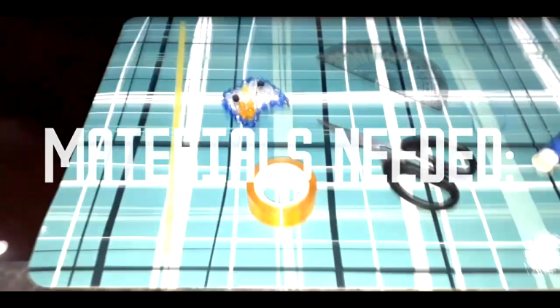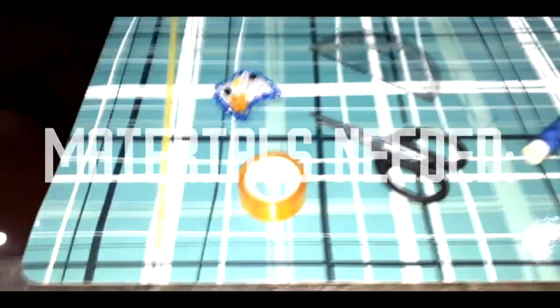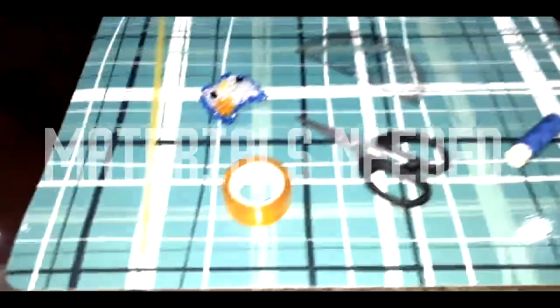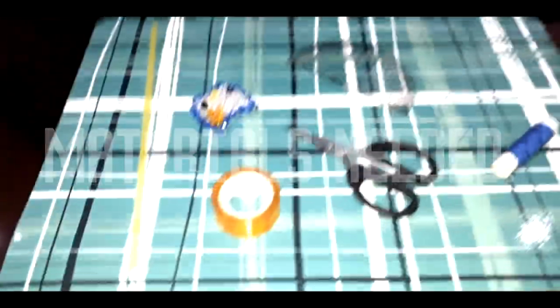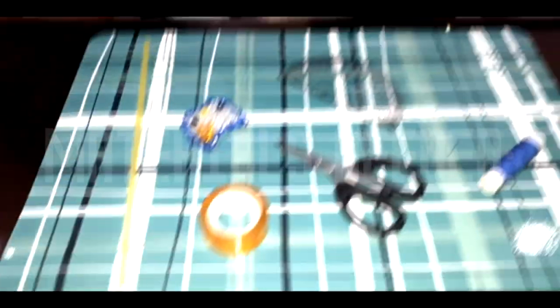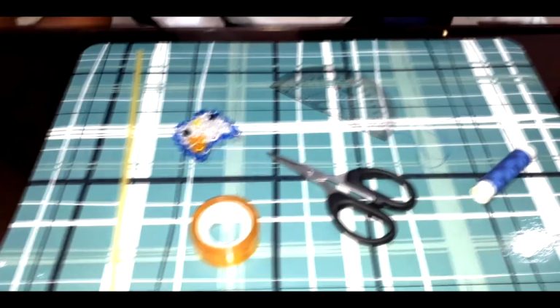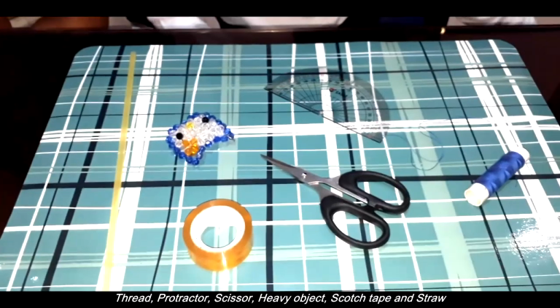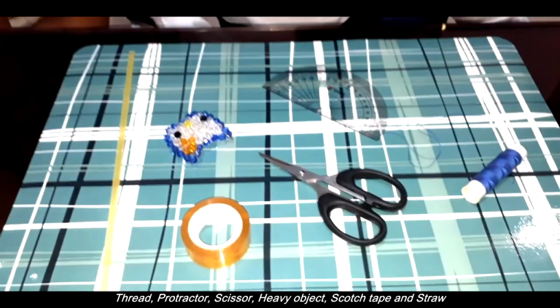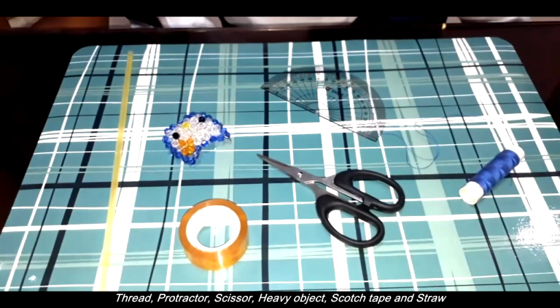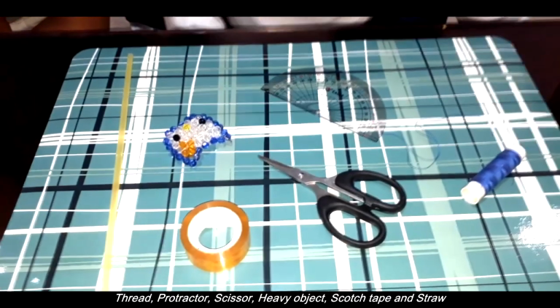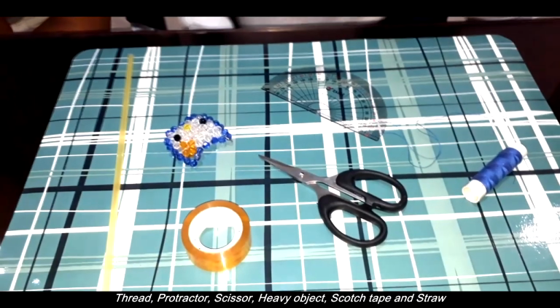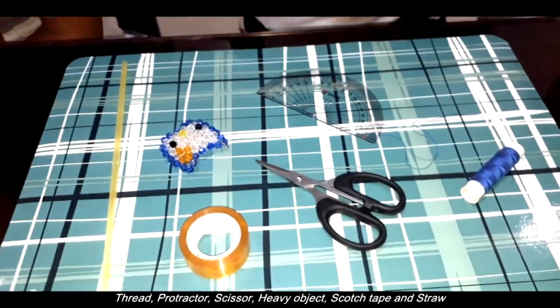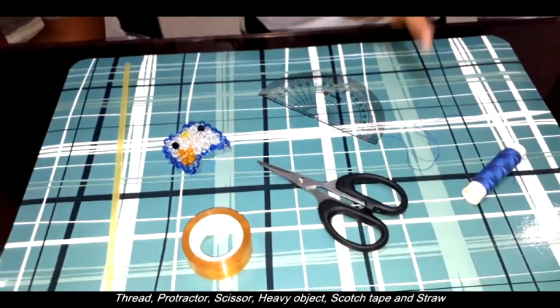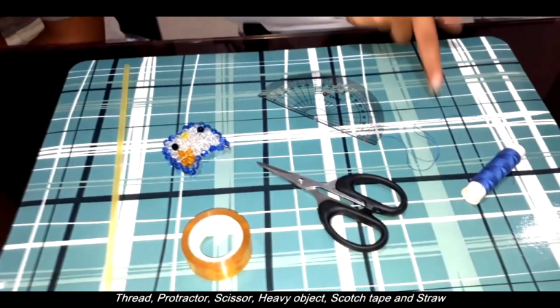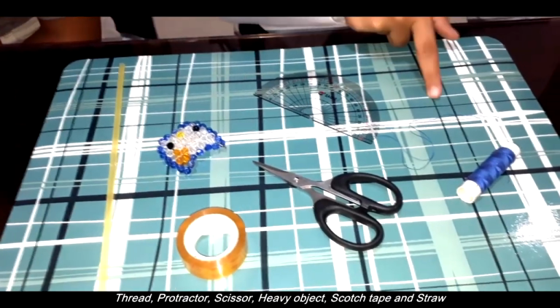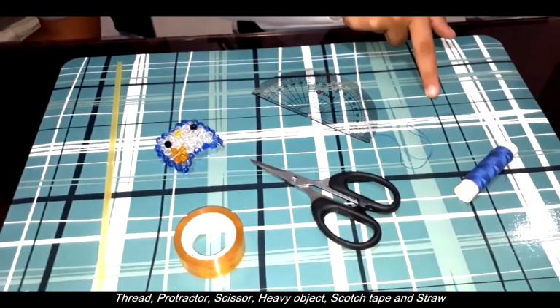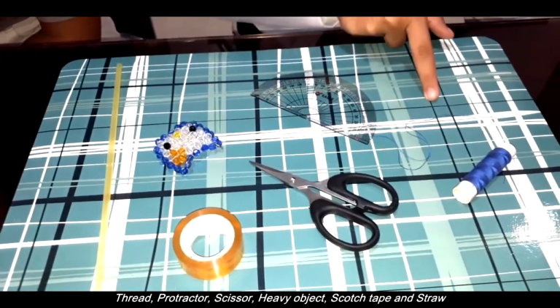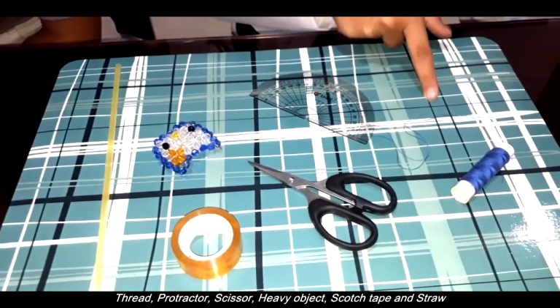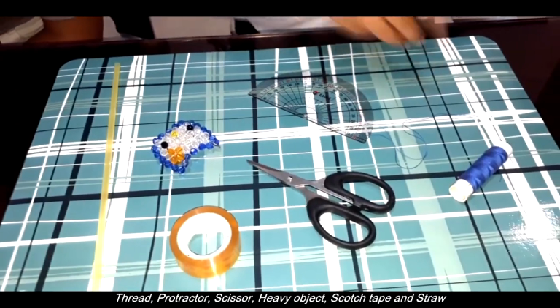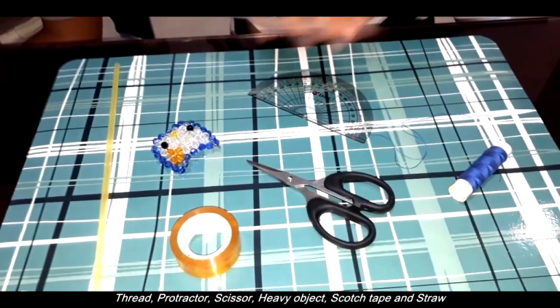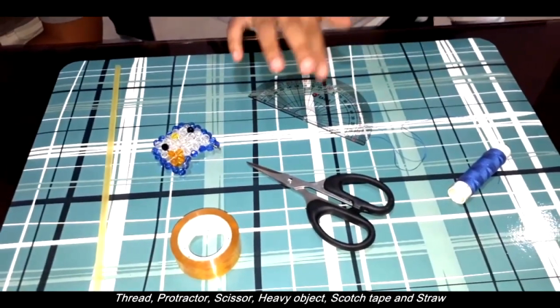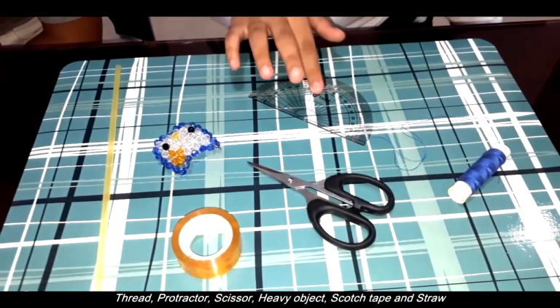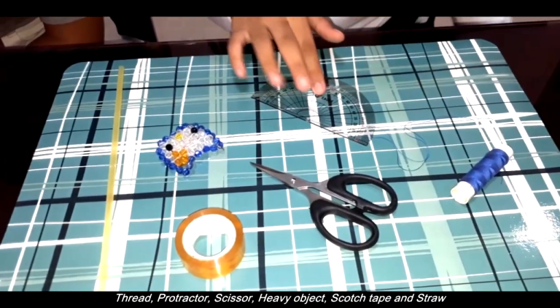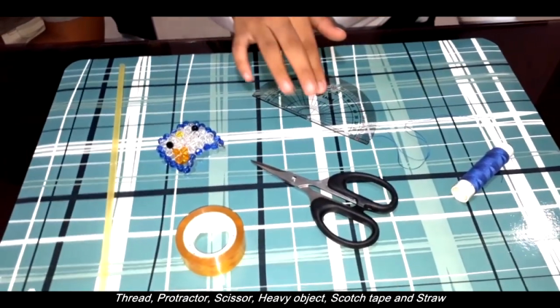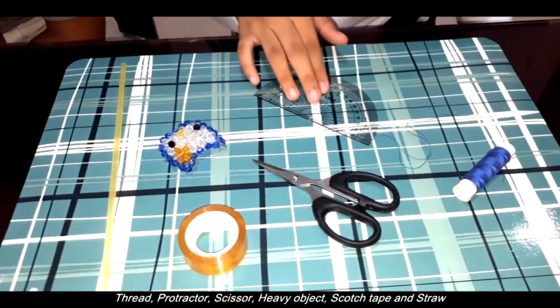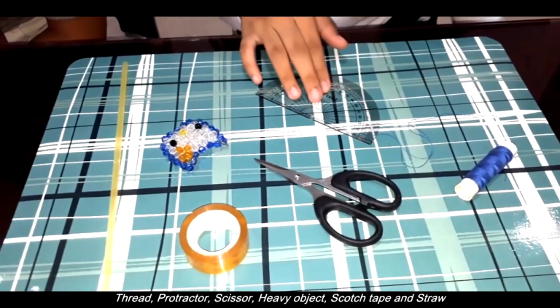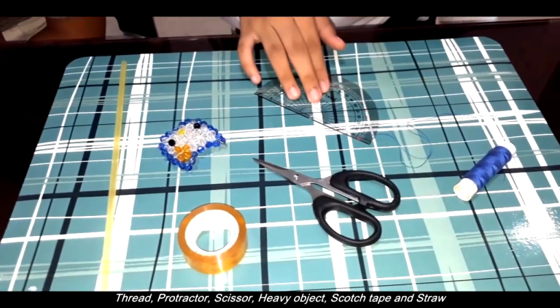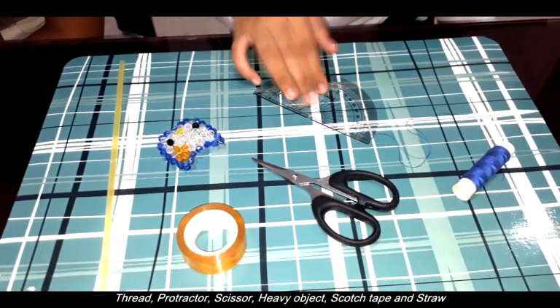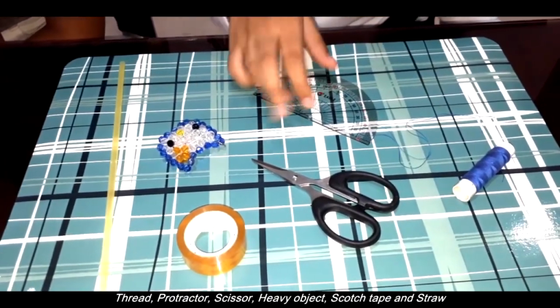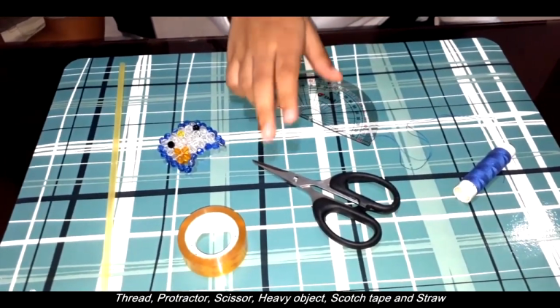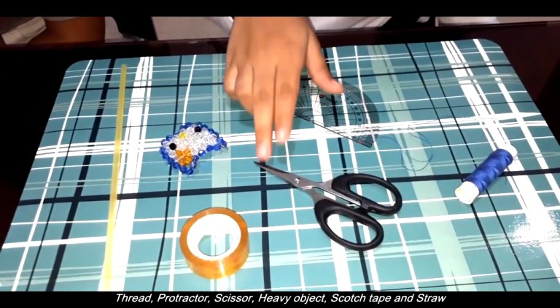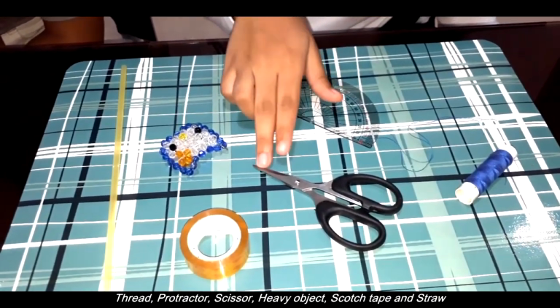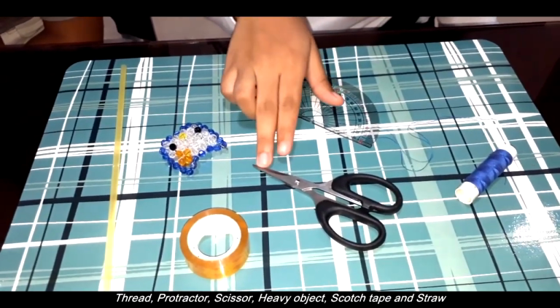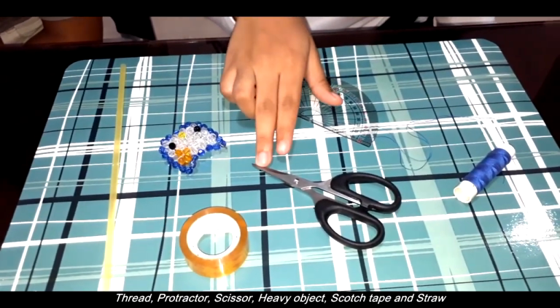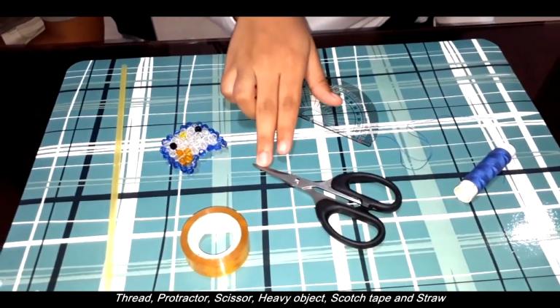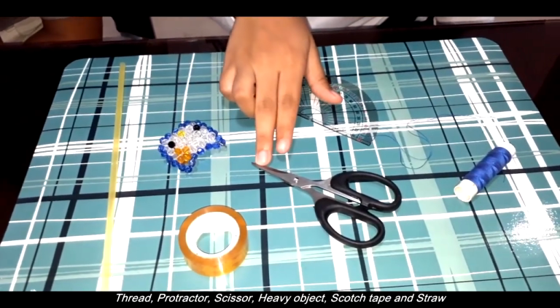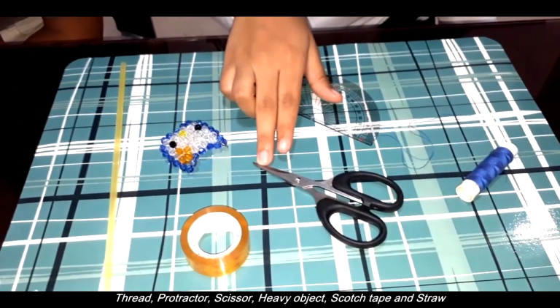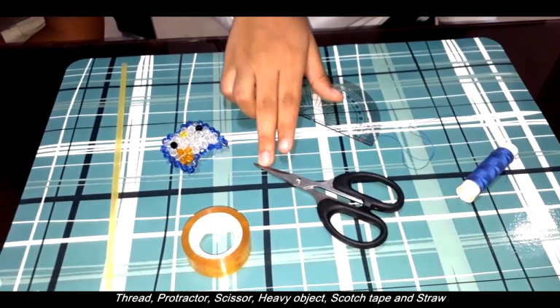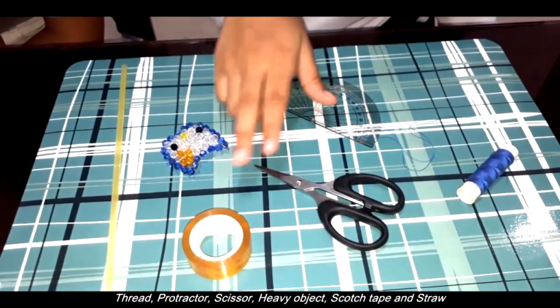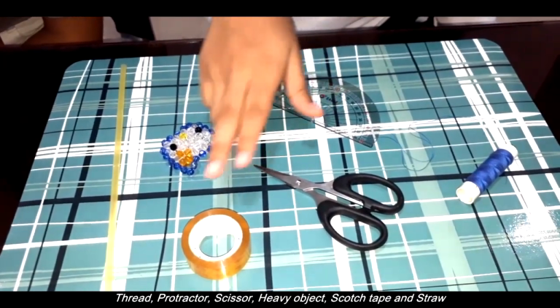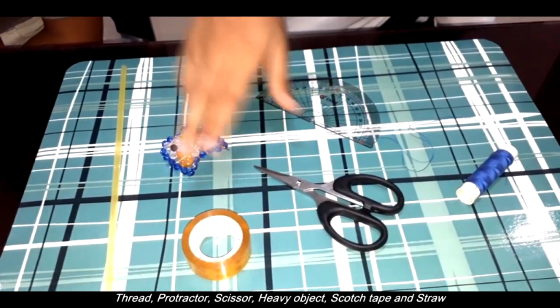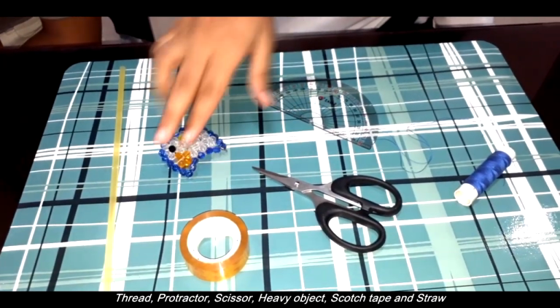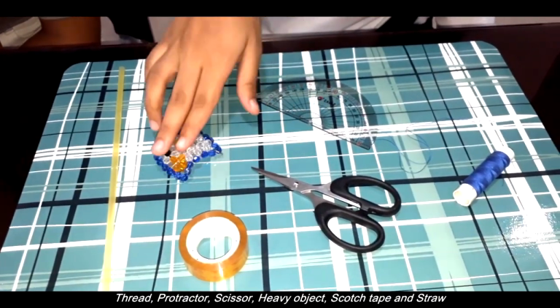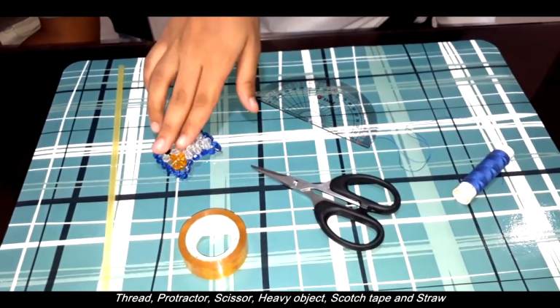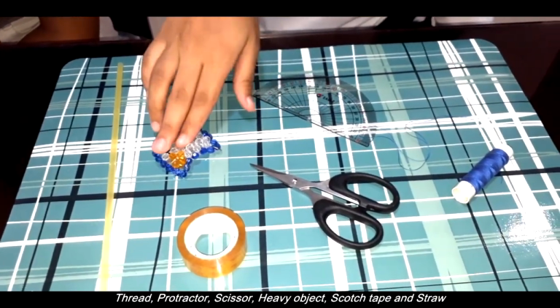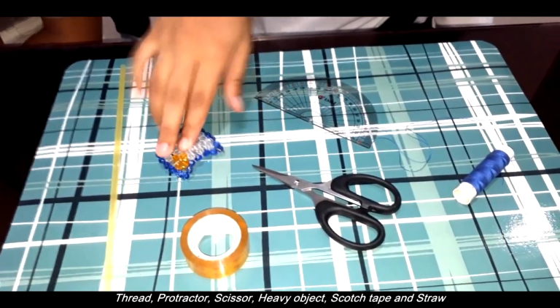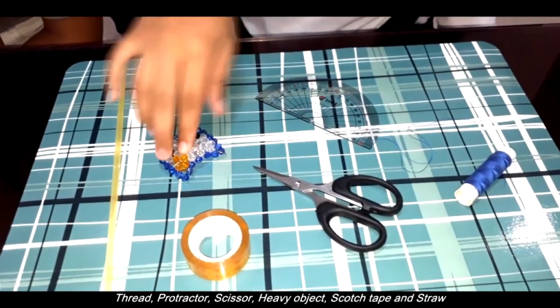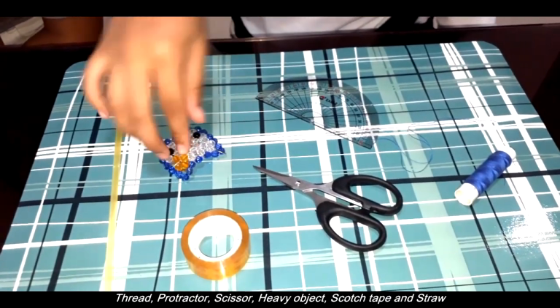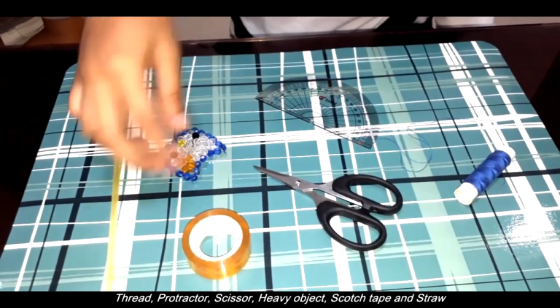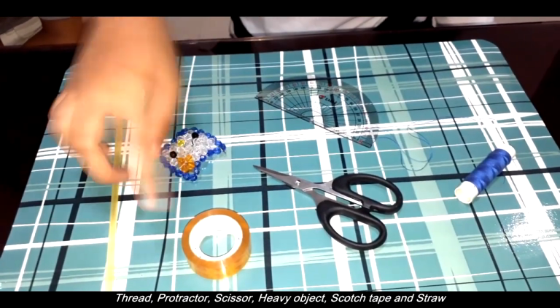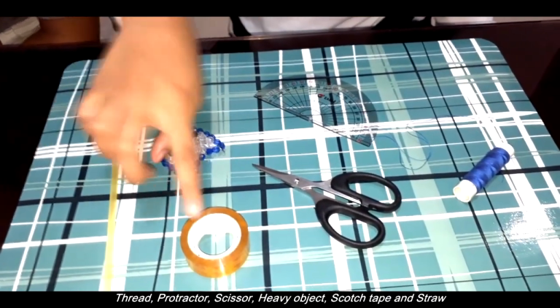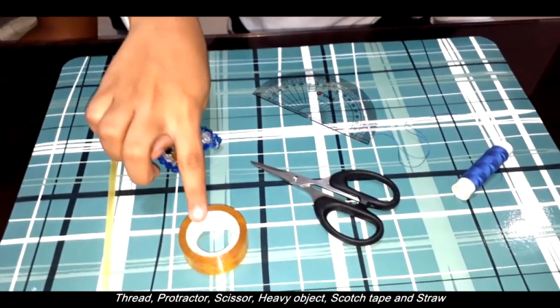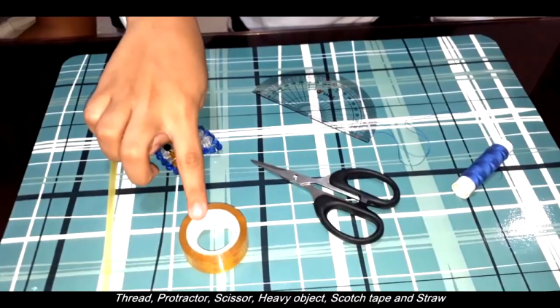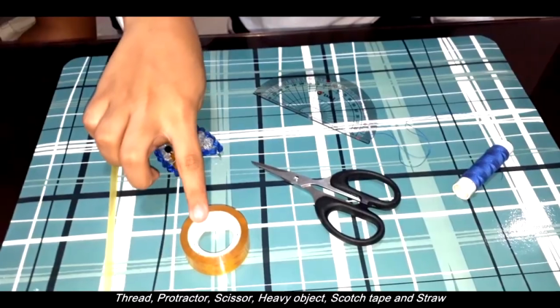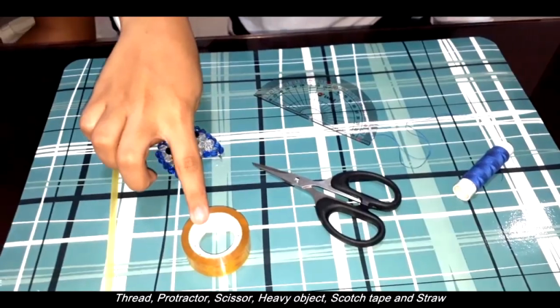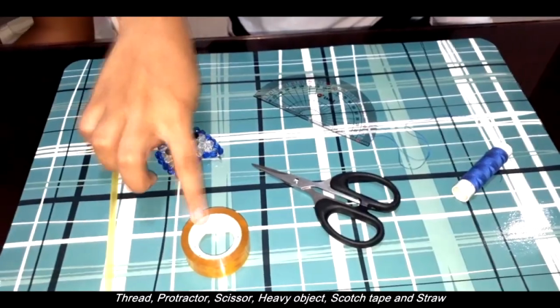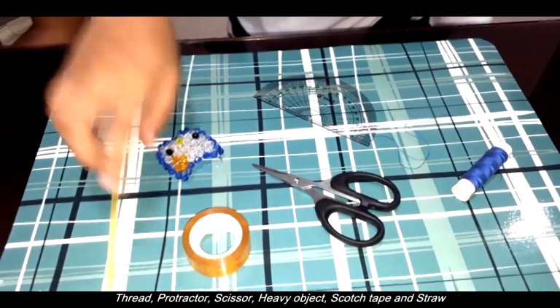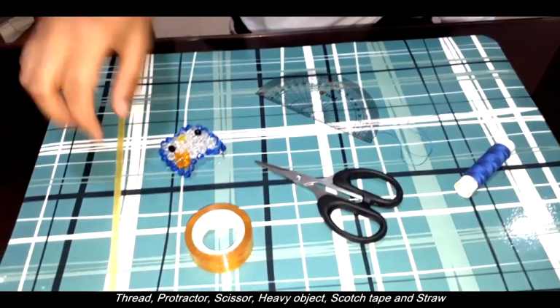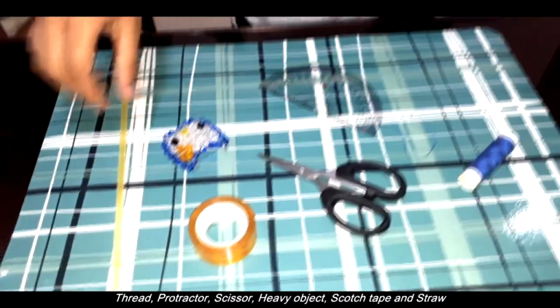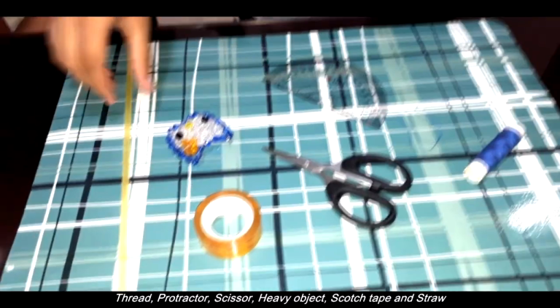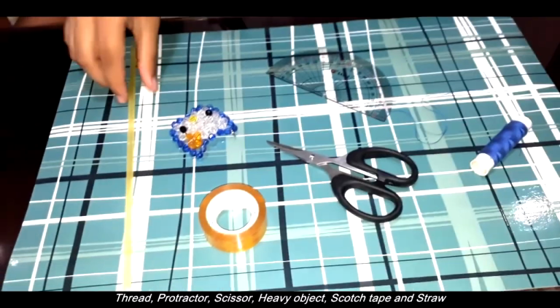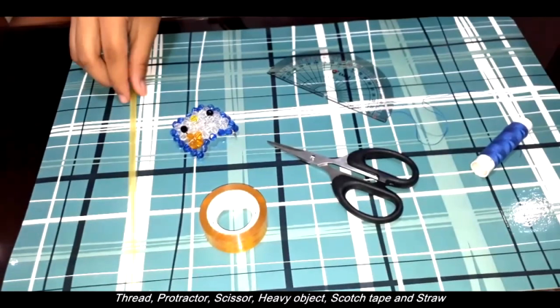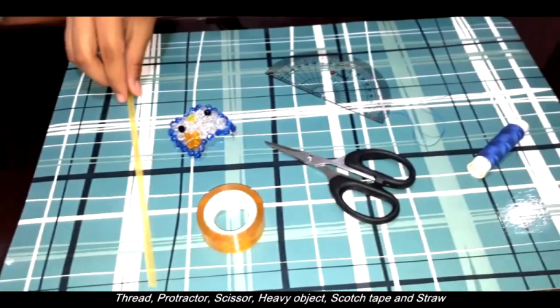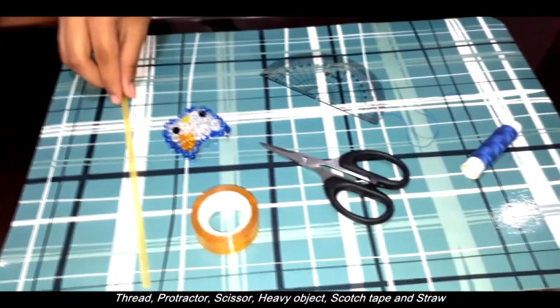We need a thread, protractor, scissors, something heavy, scratch tape, and a straw.